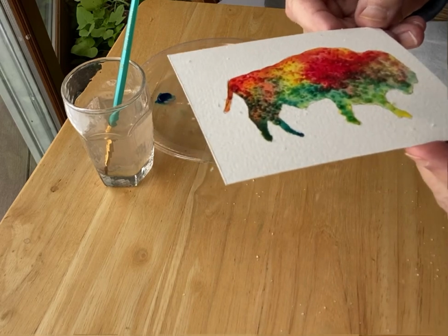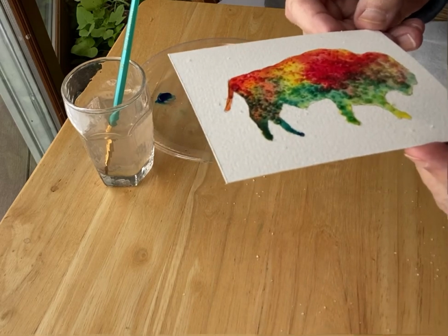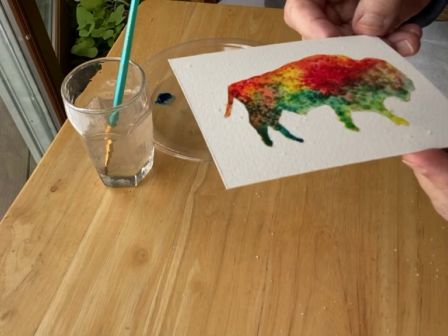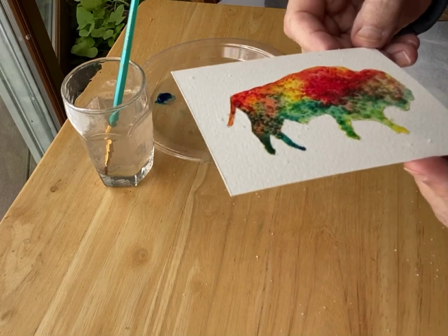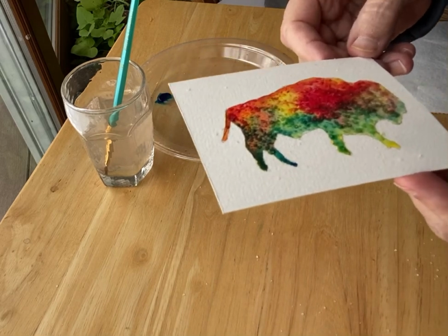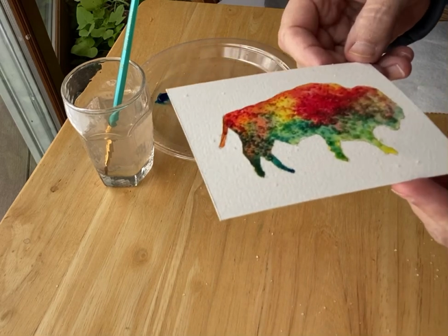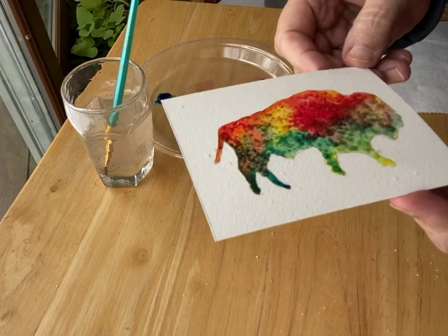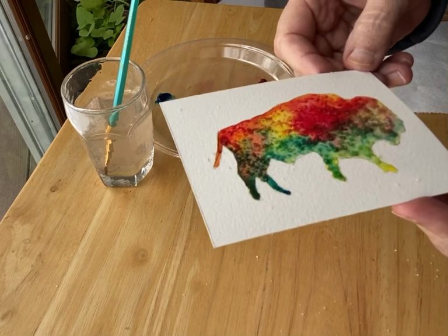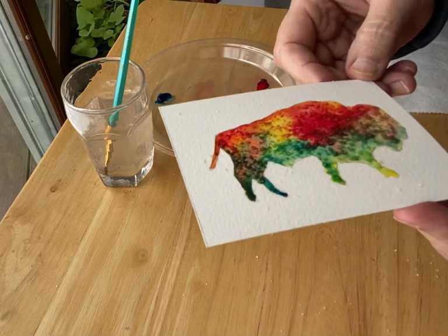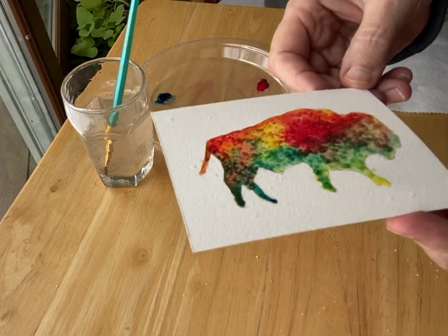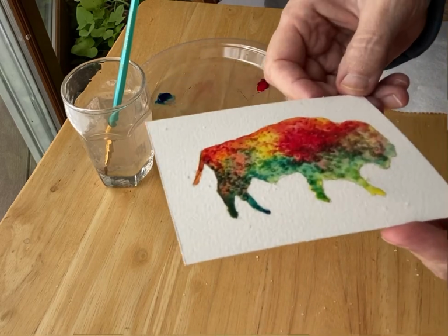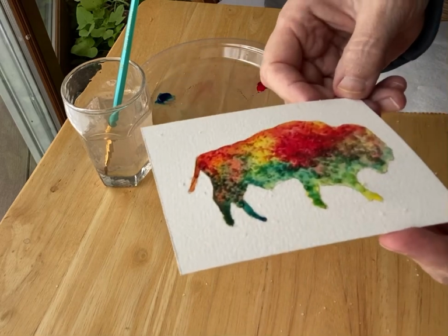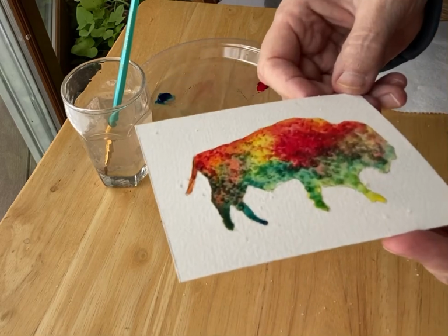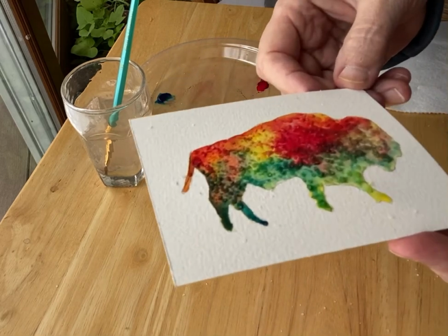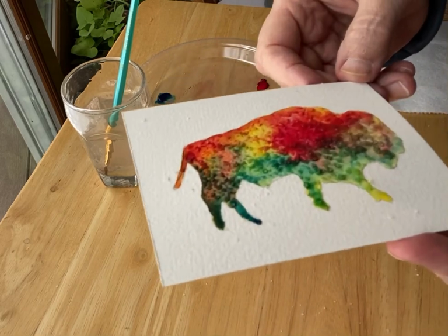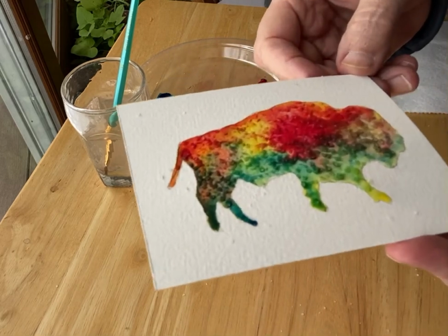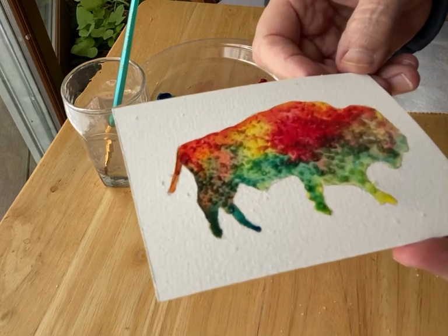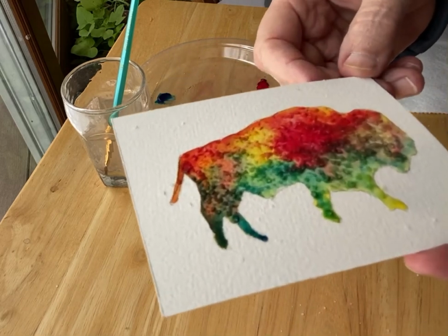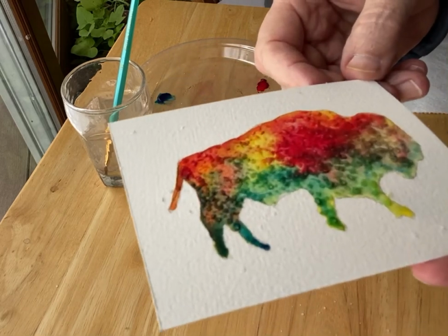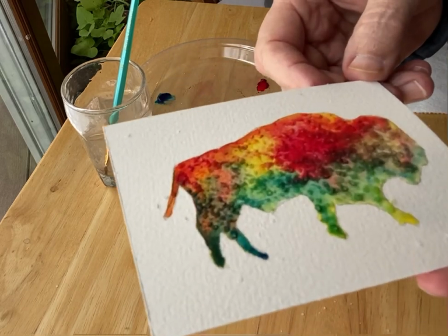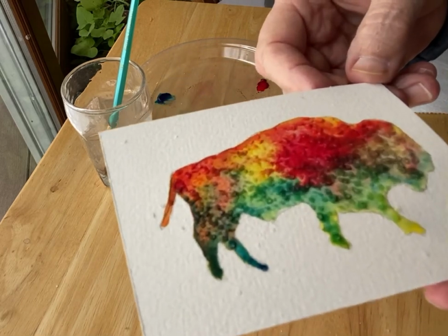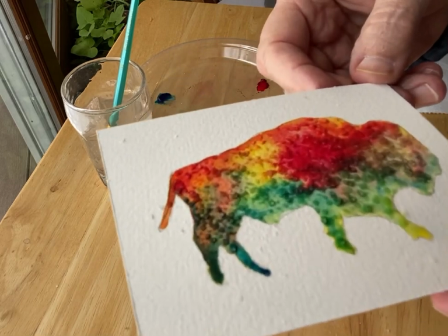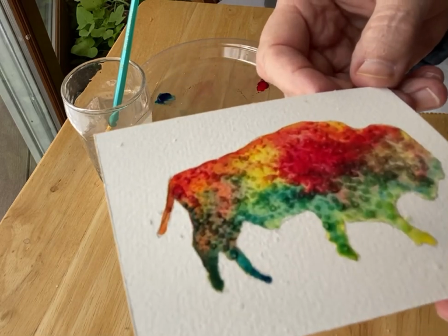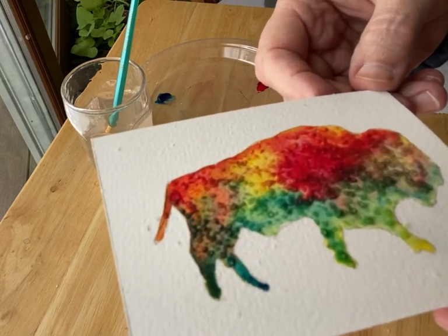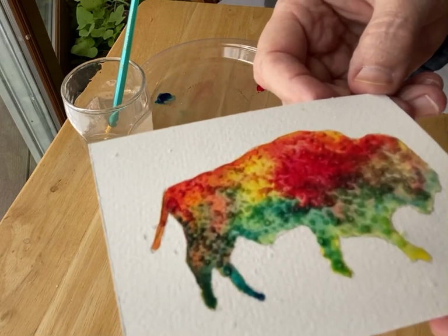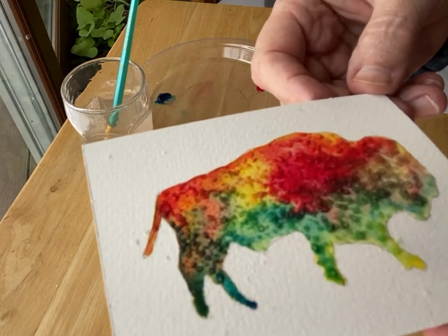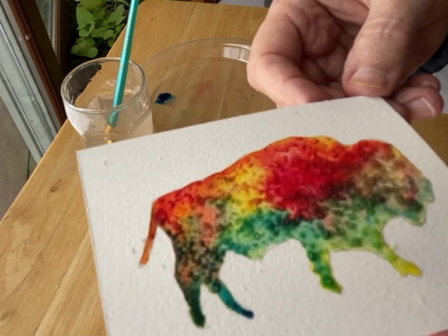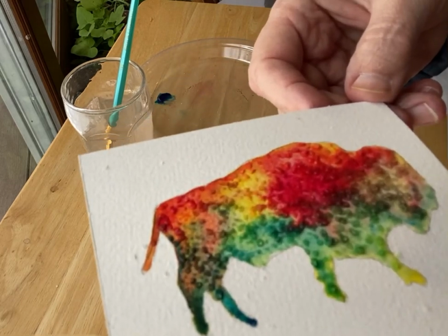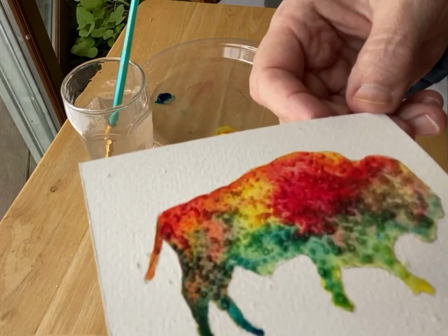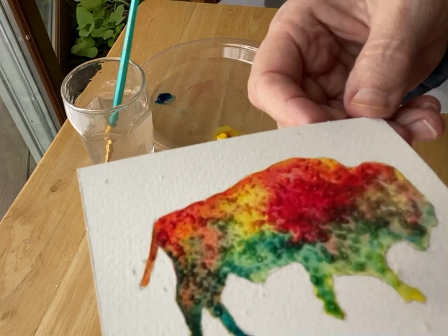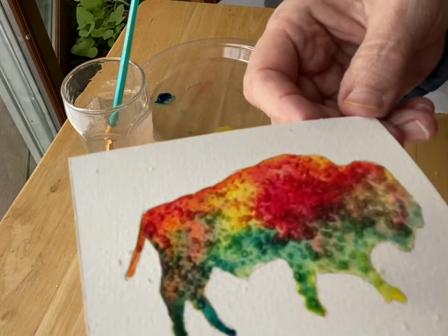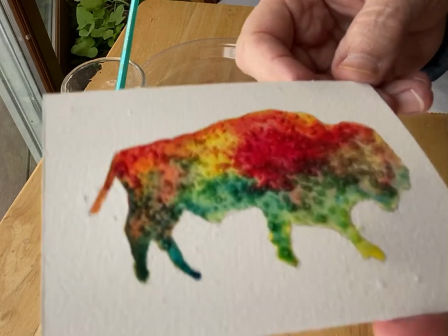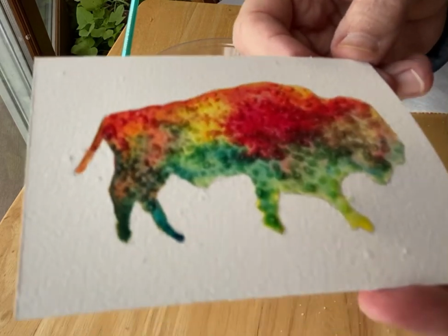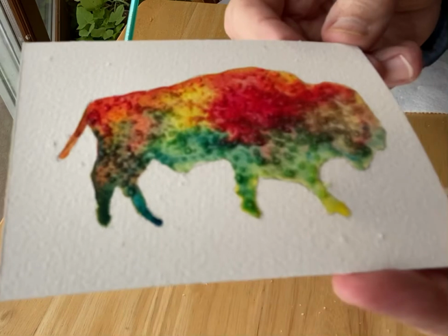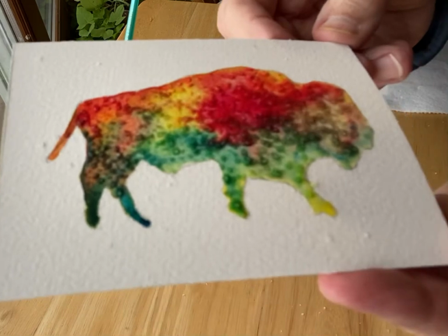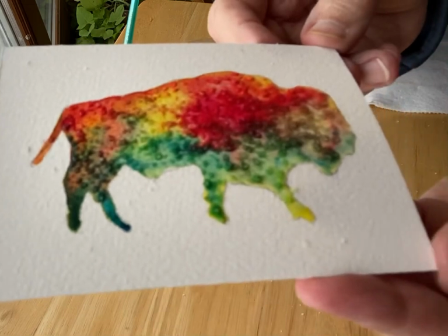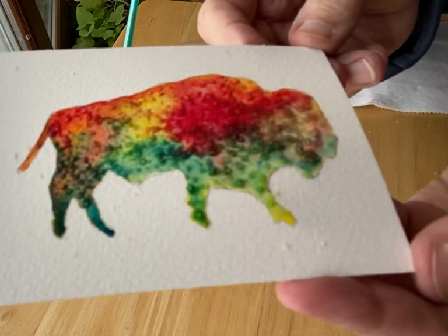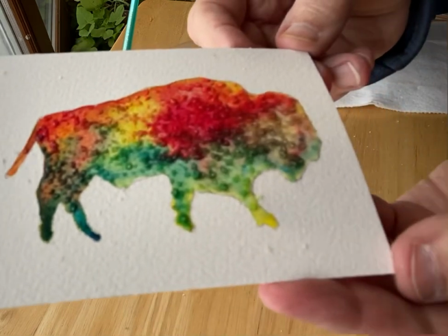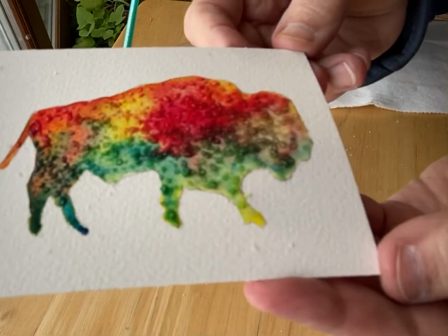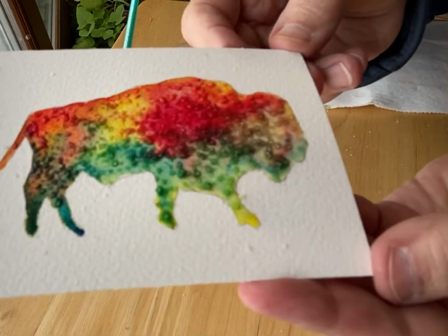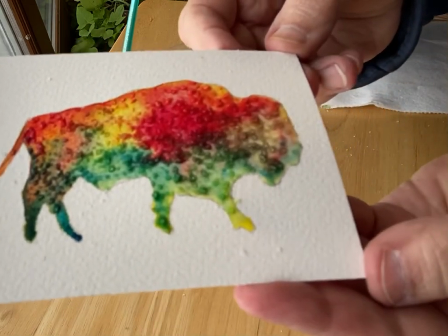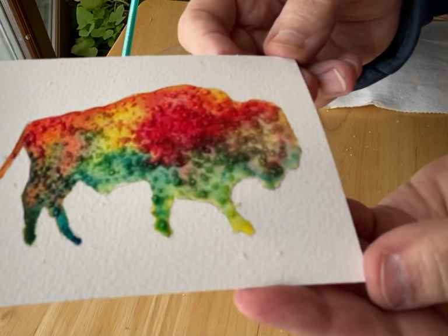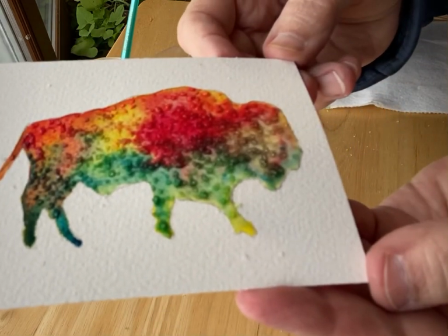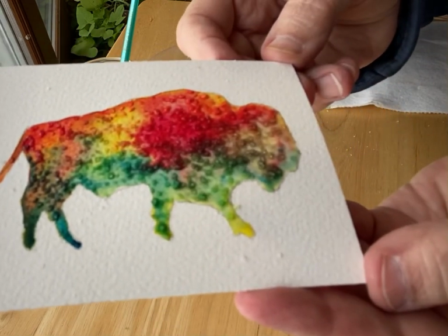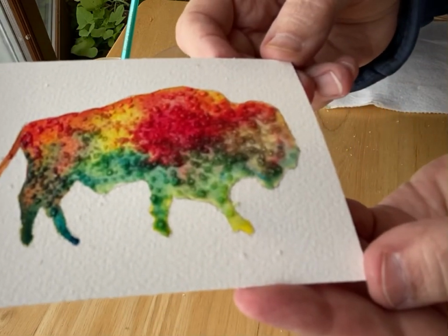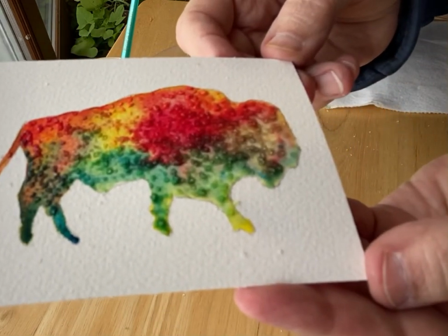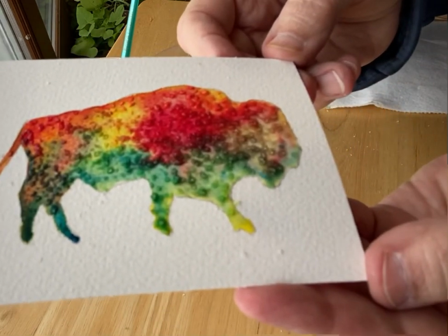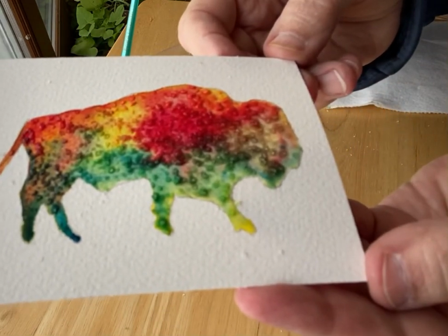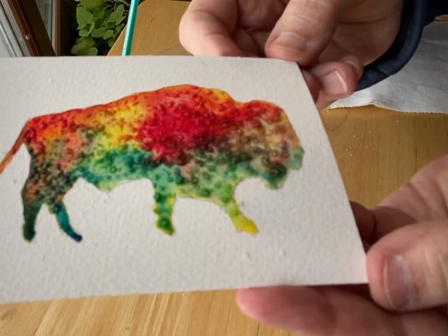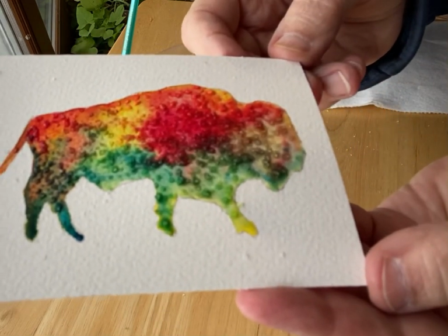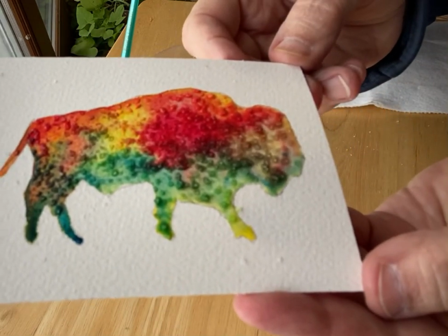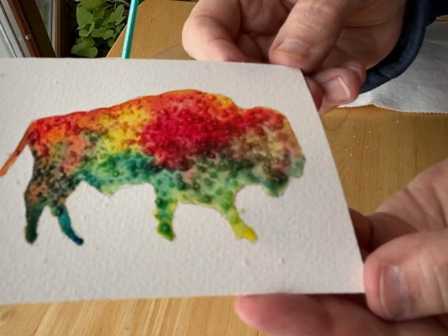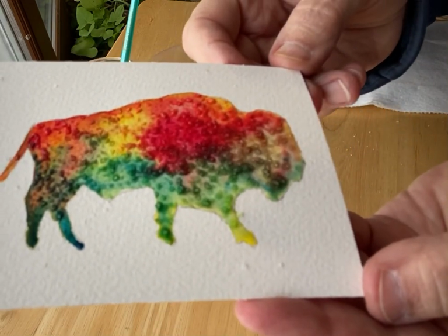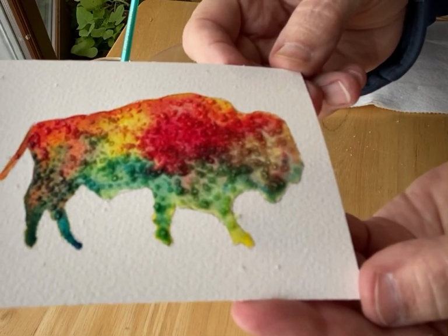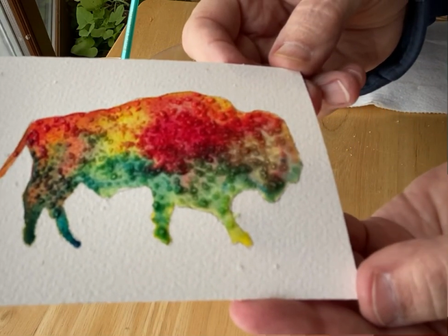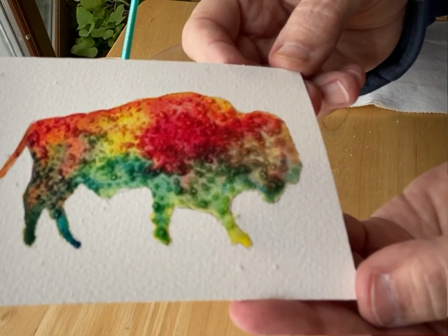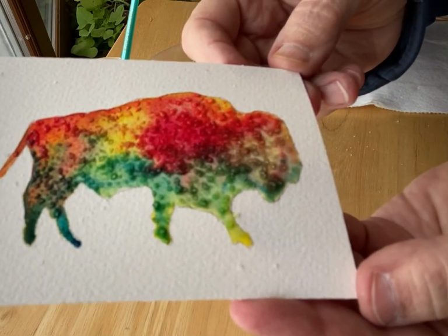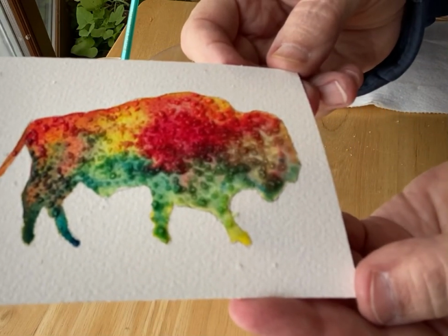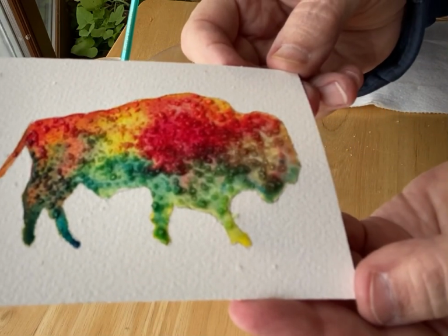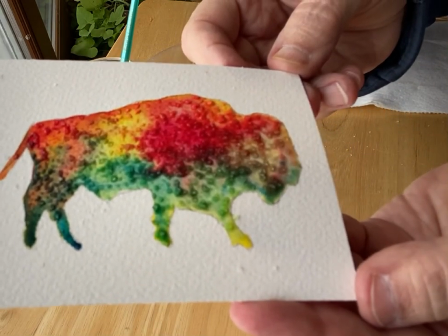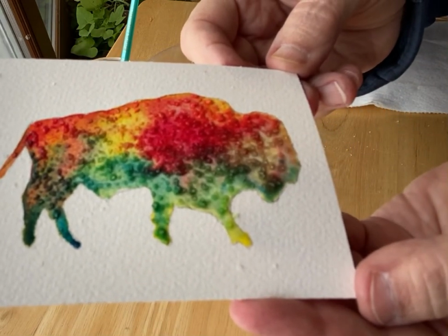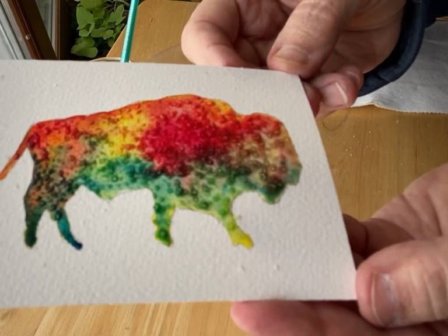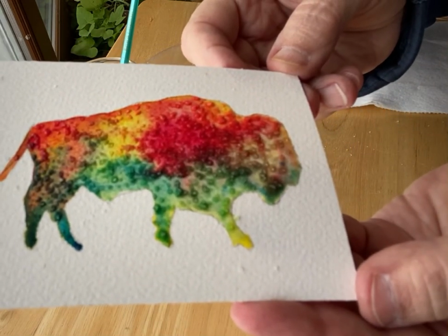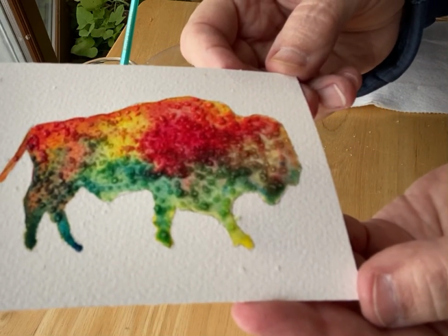Blow some of that salt off so you can see it. There you go. Happy Kansas Day!